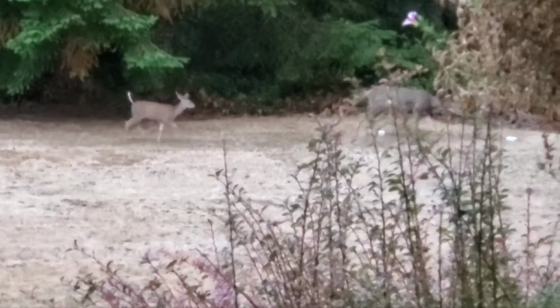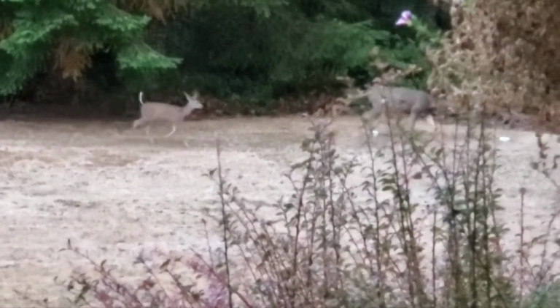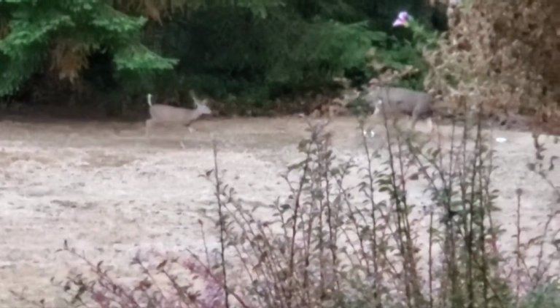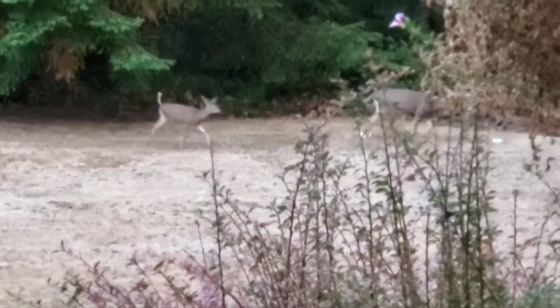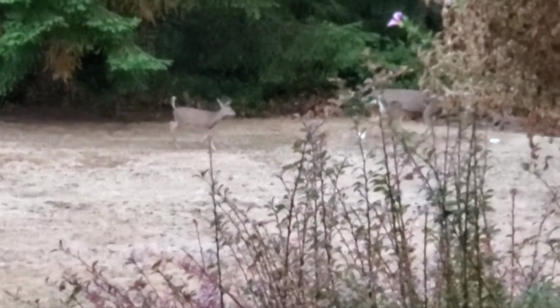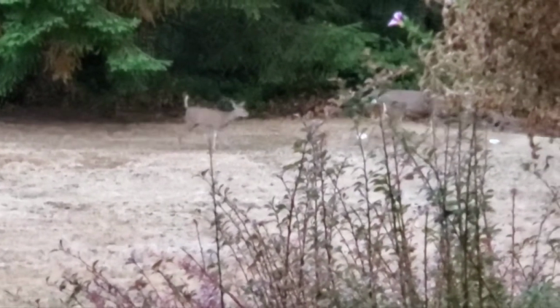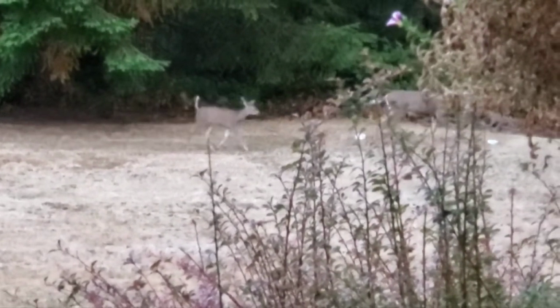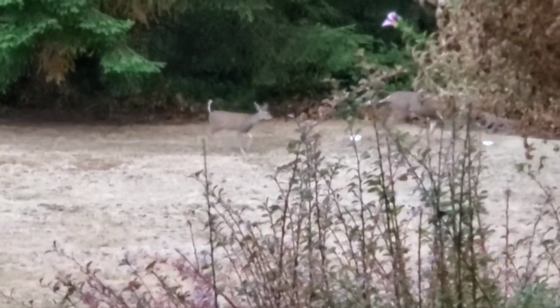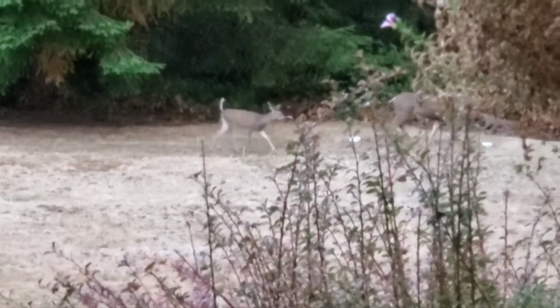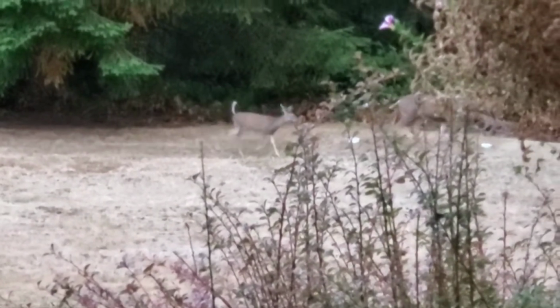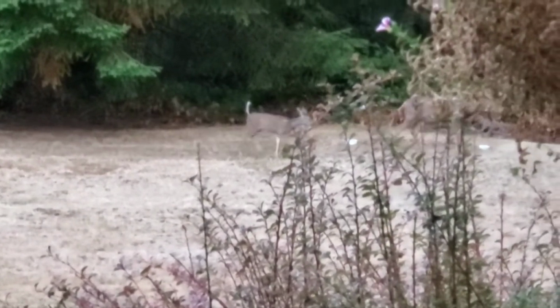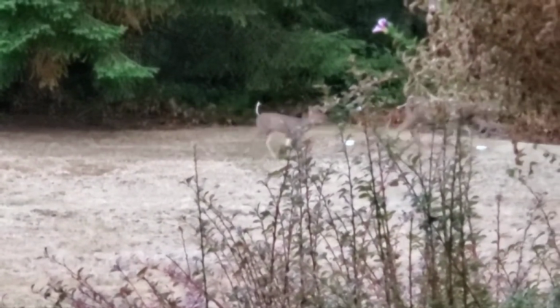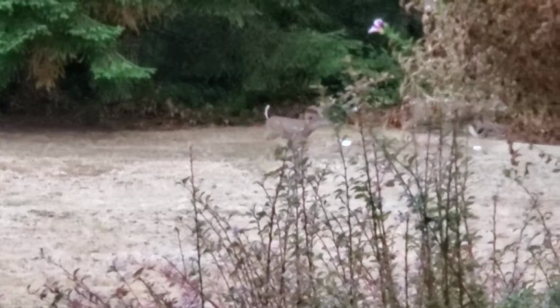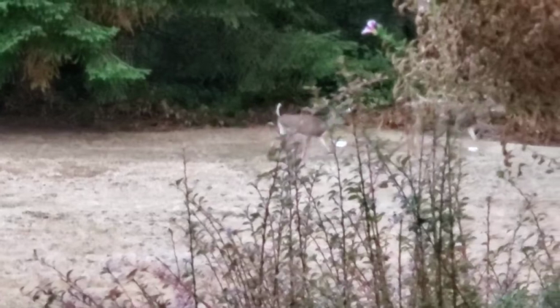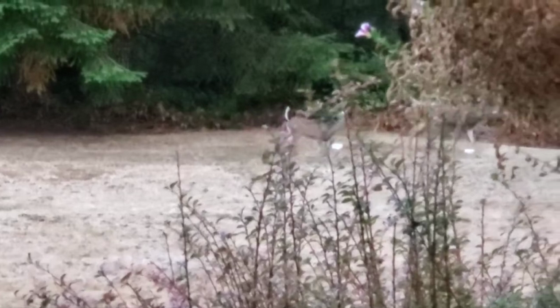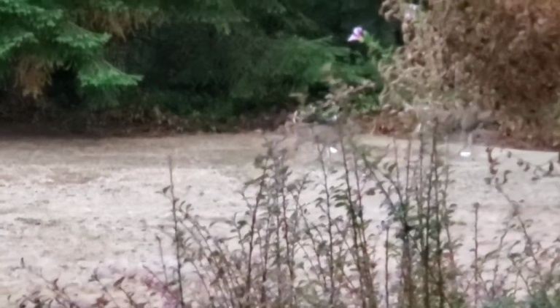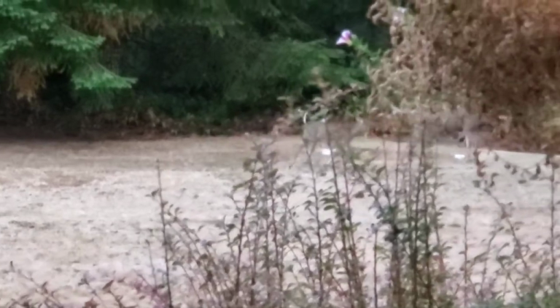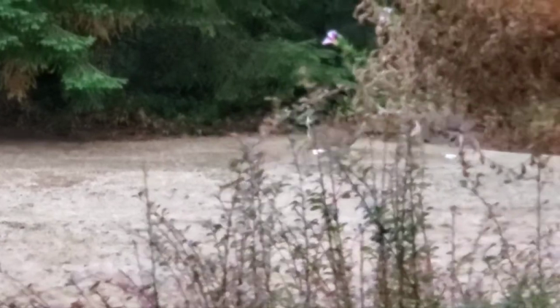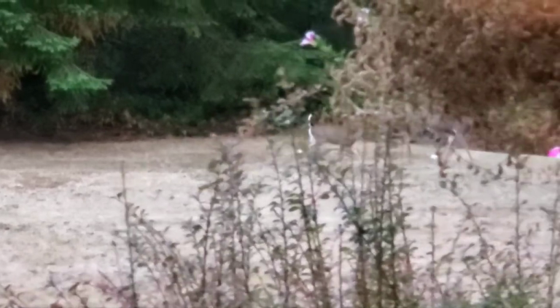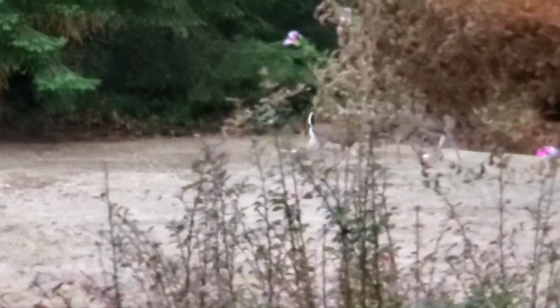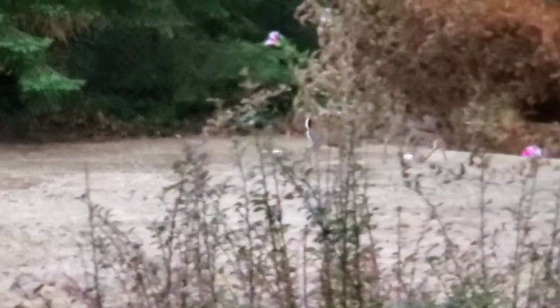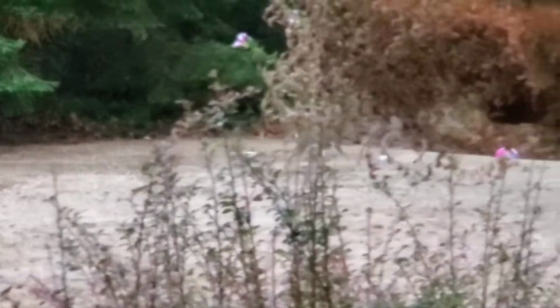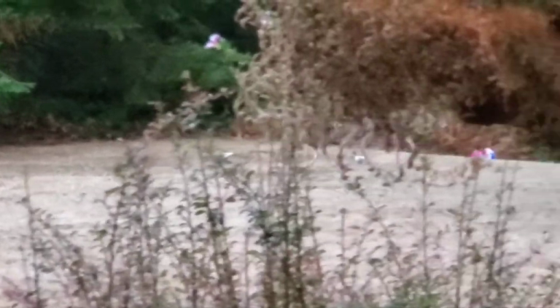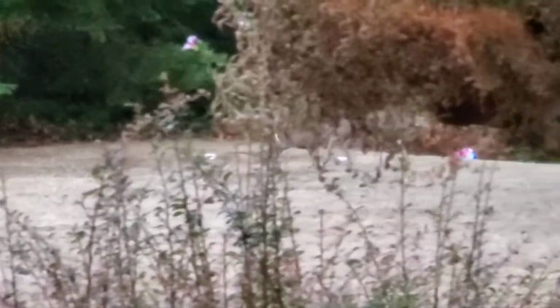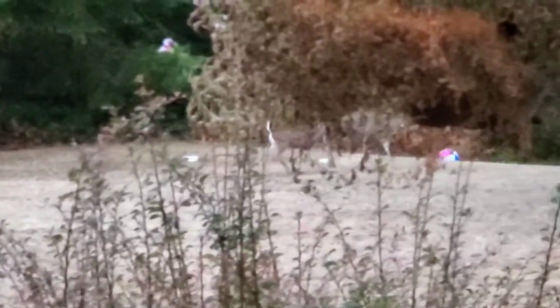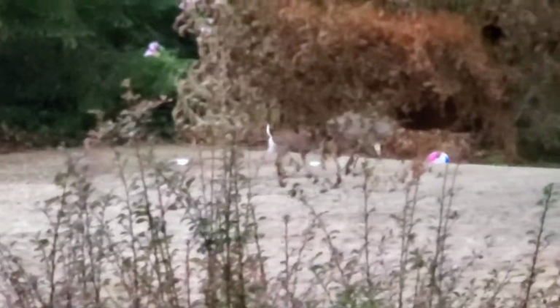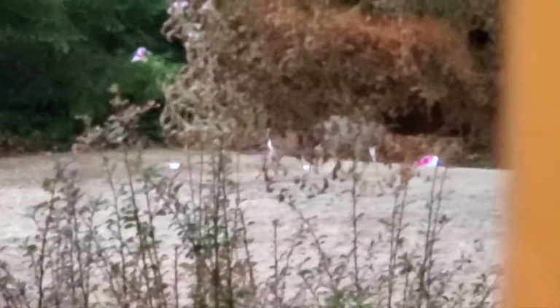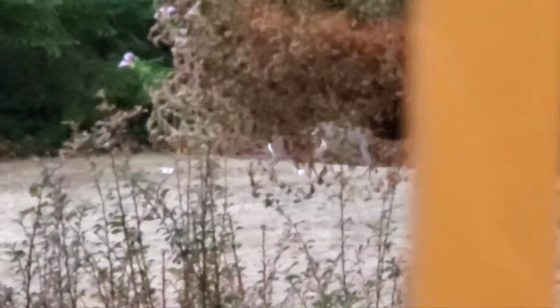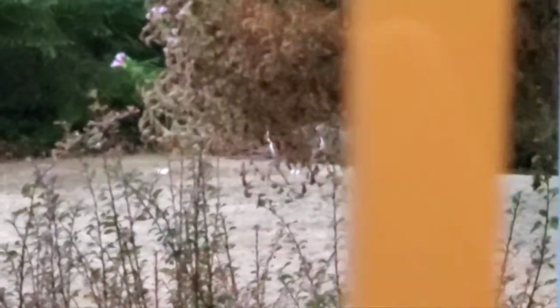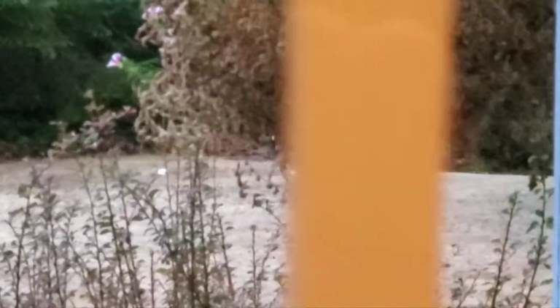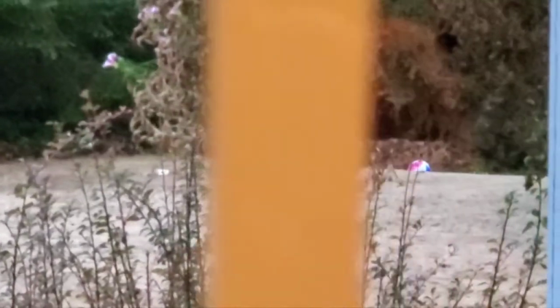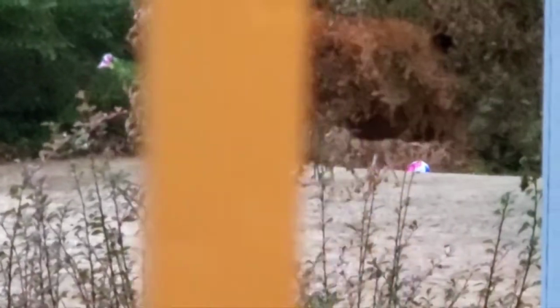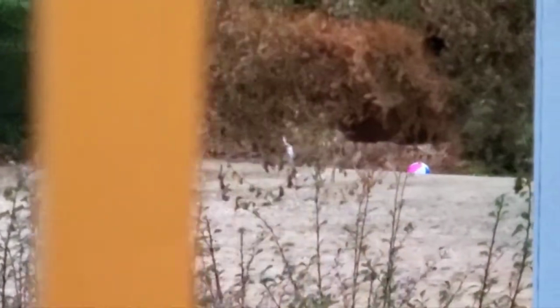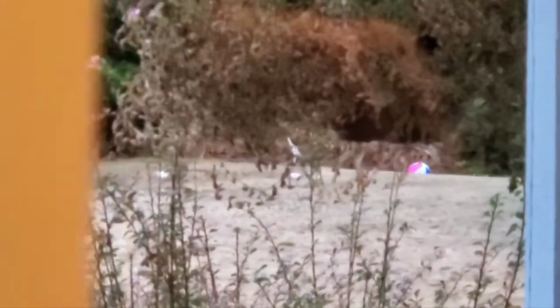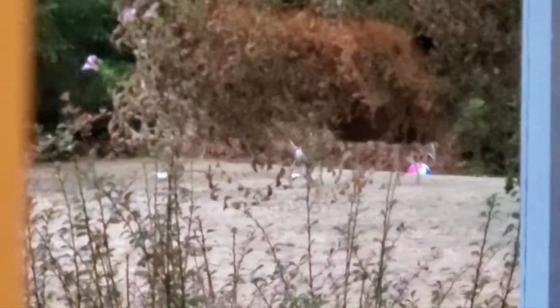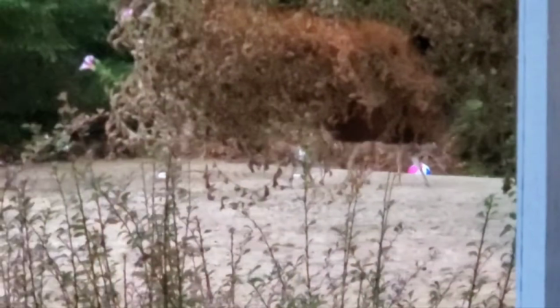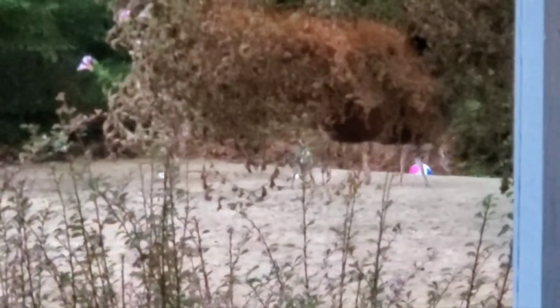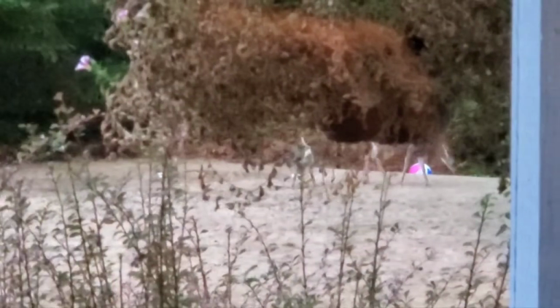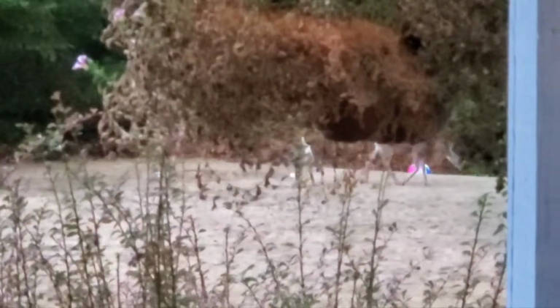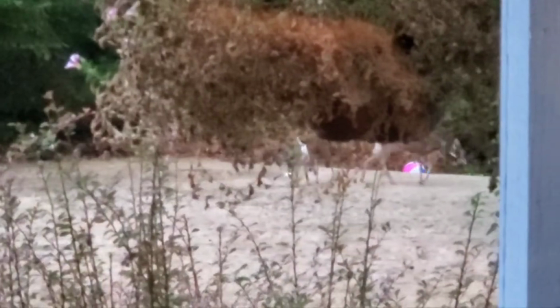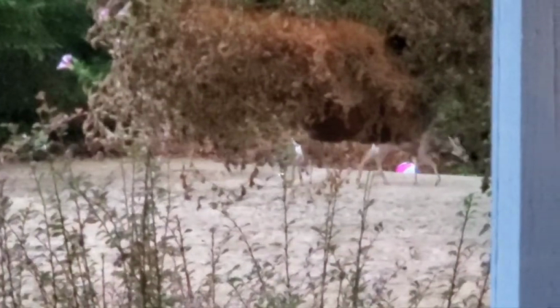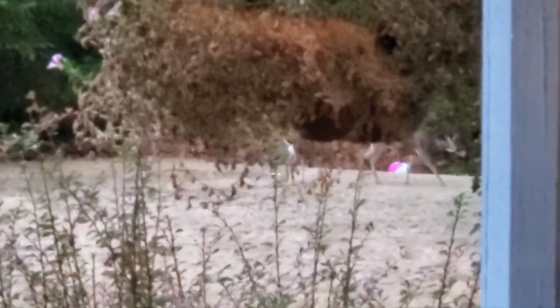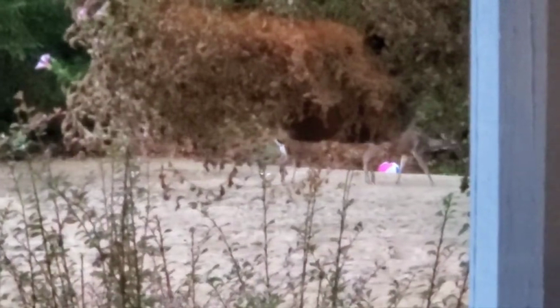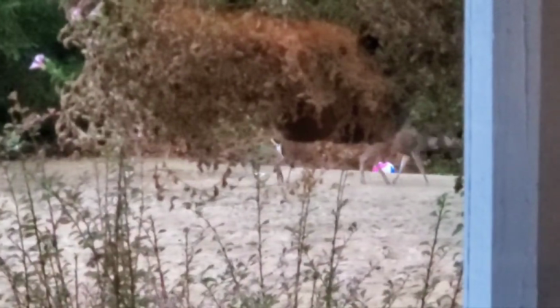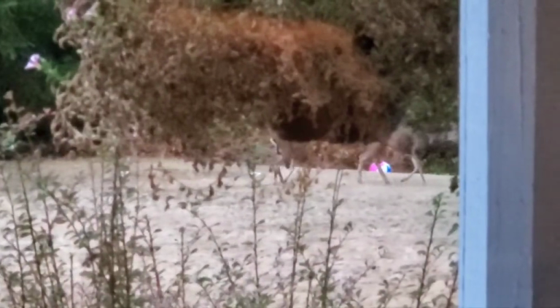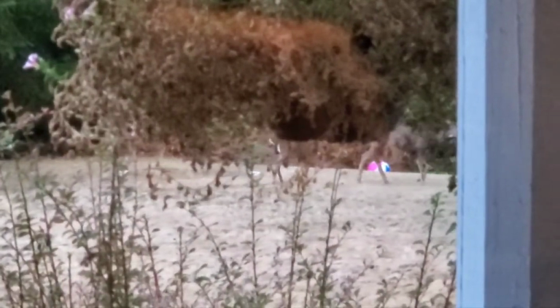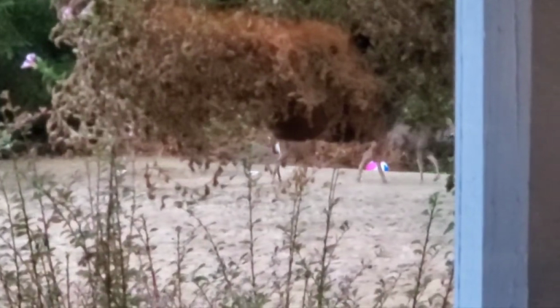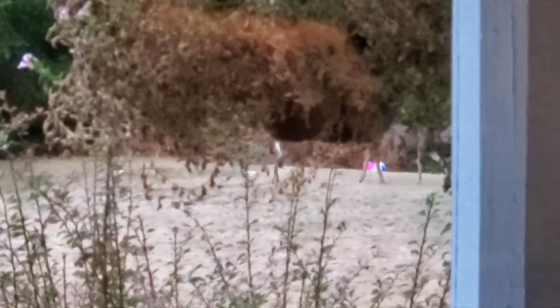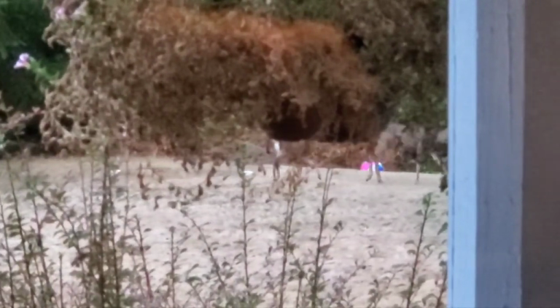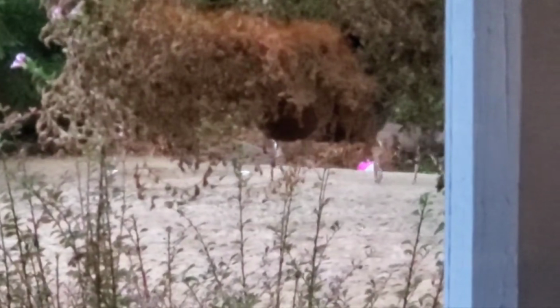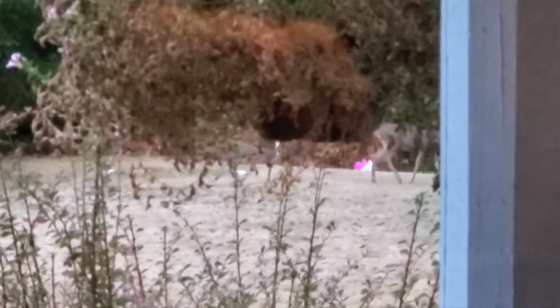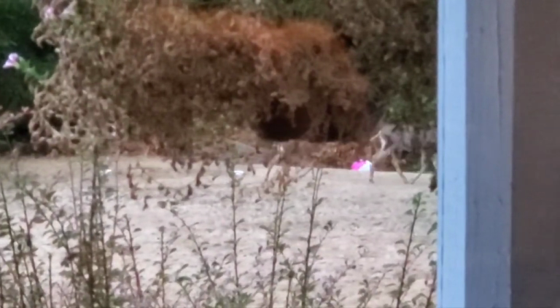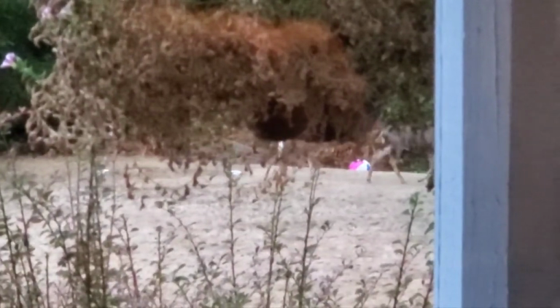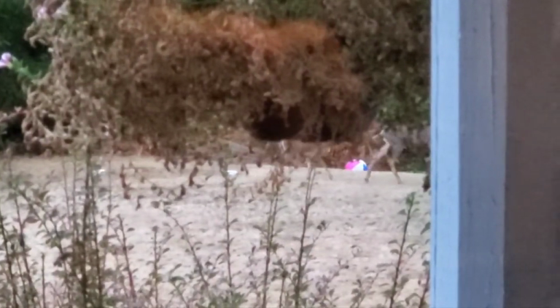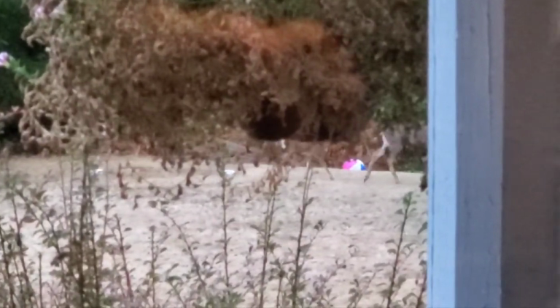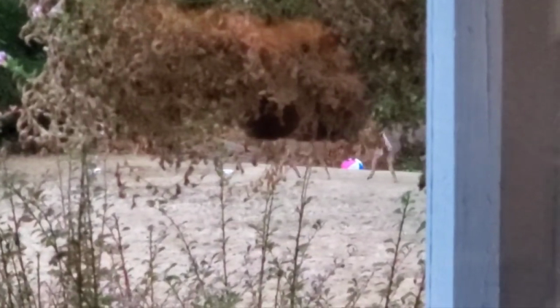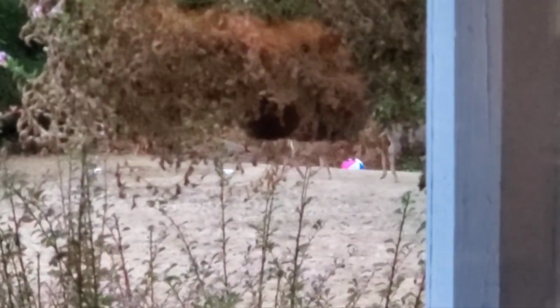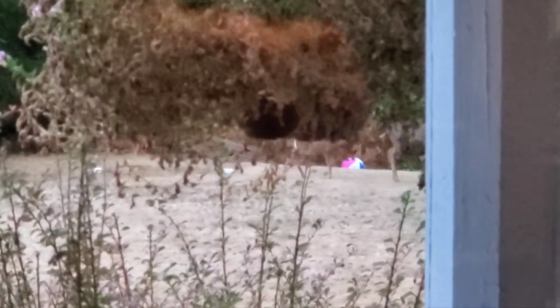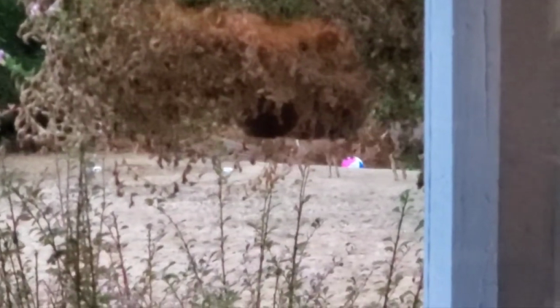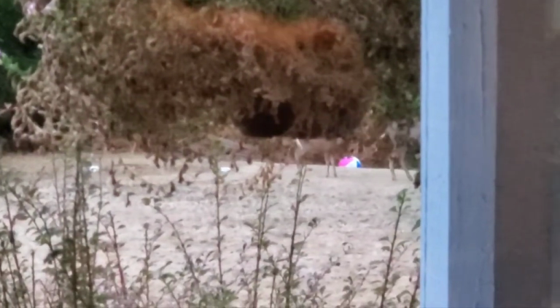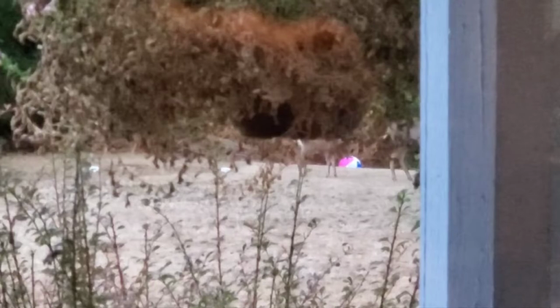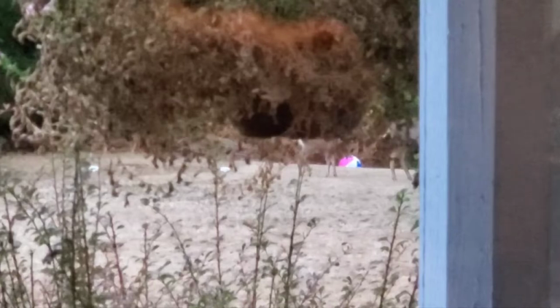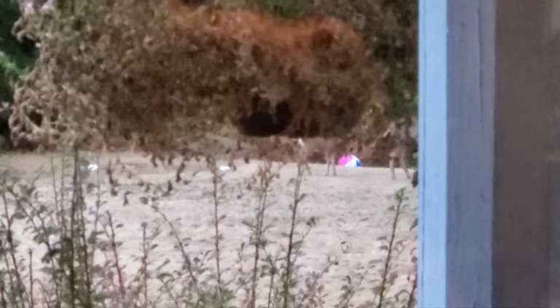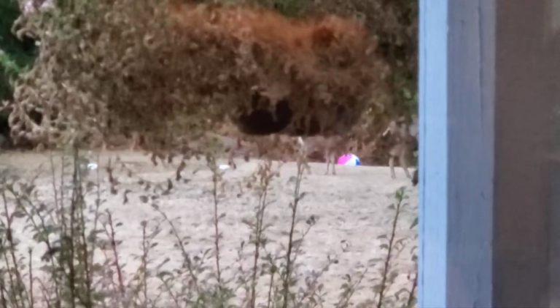There she goes back into the woods now. She must have heard something. Bye-bye!